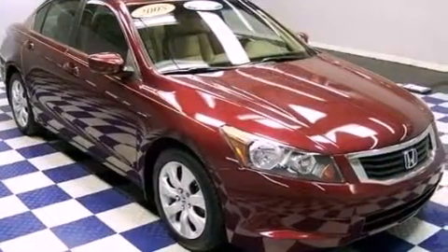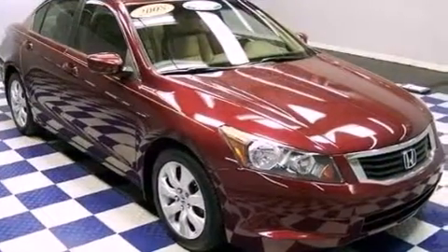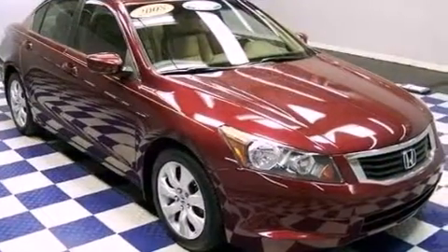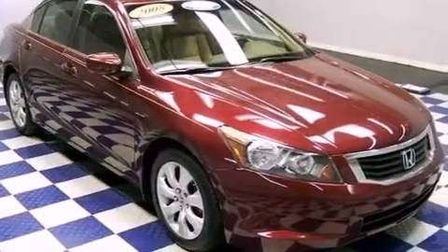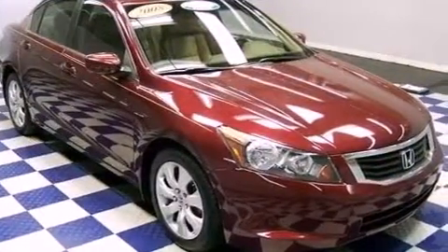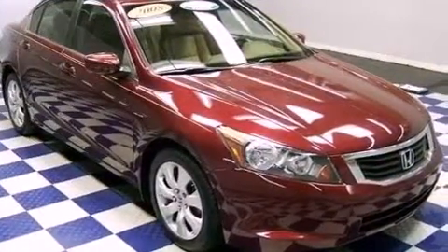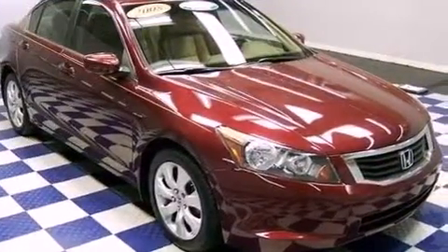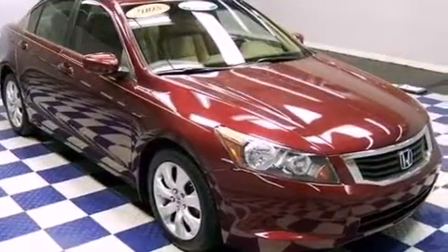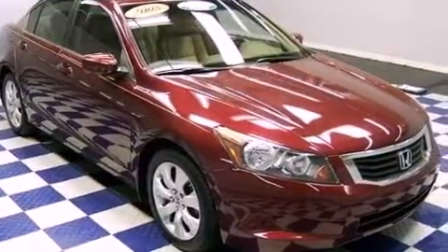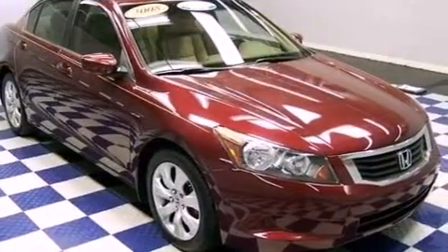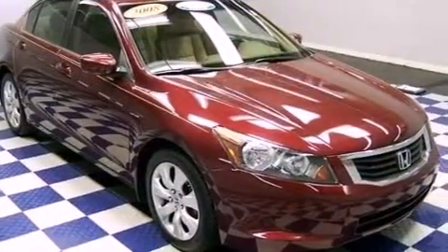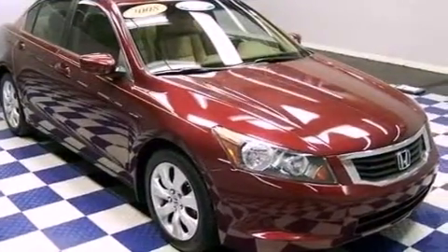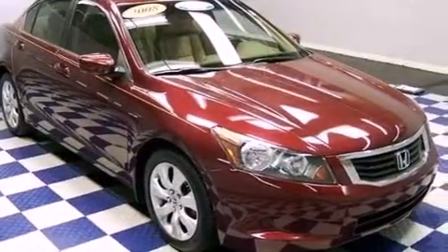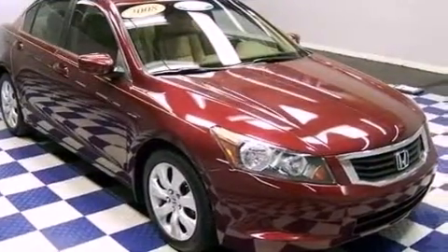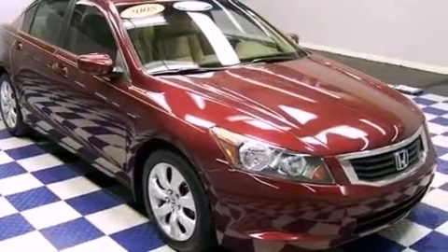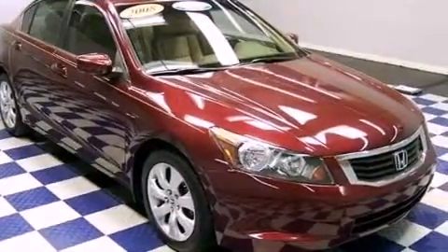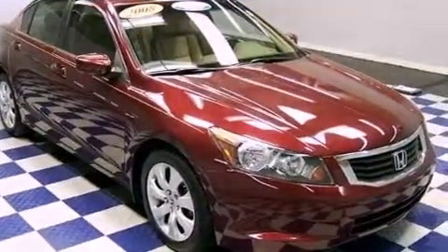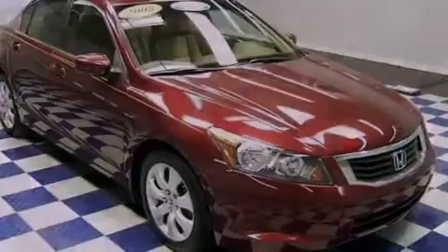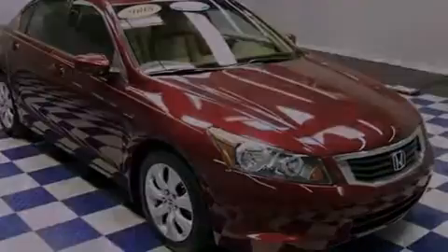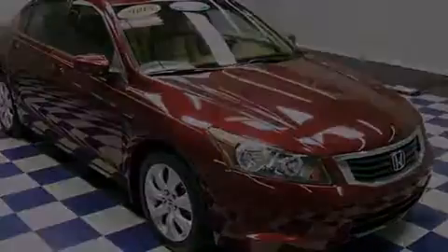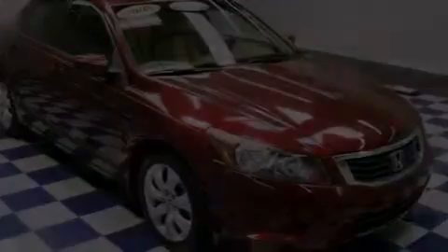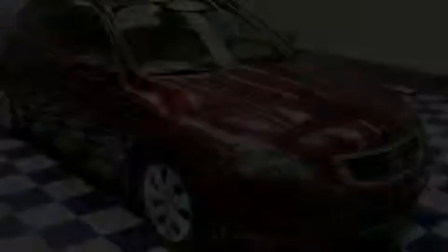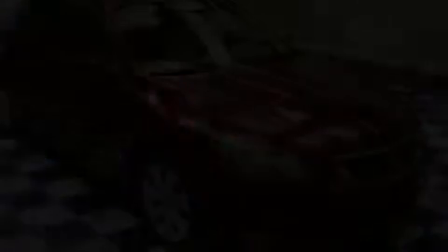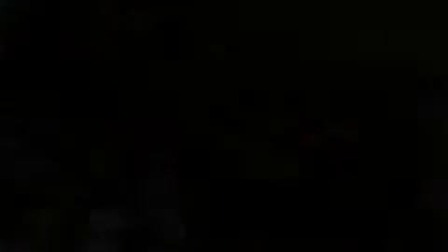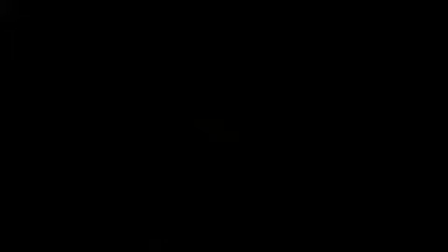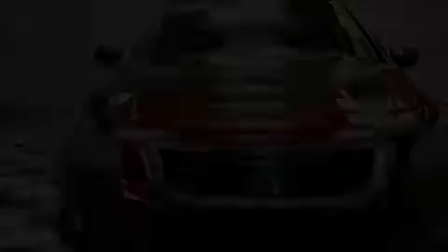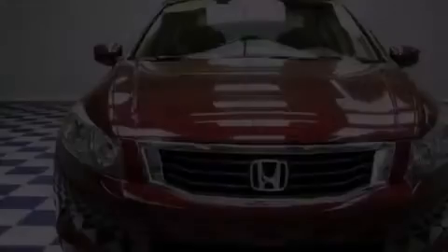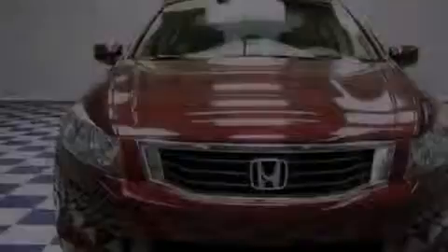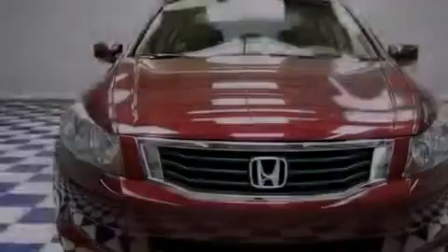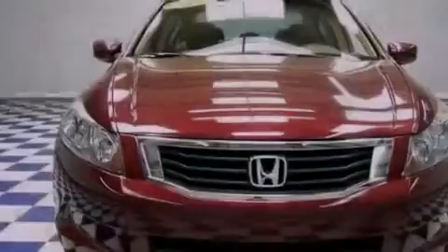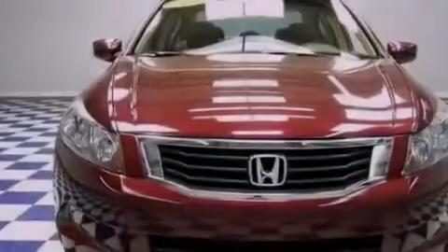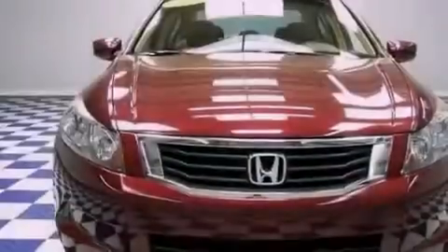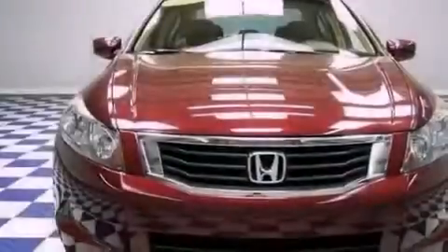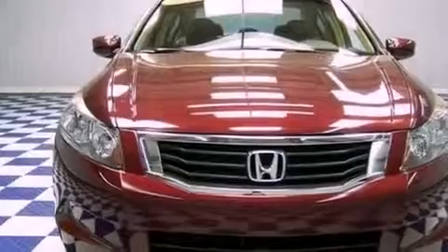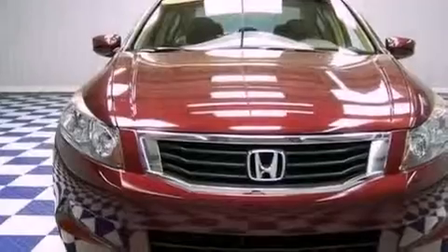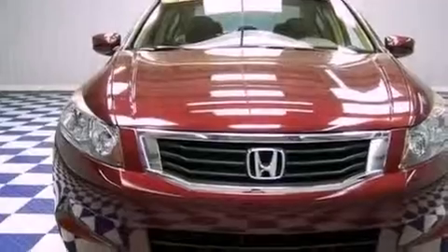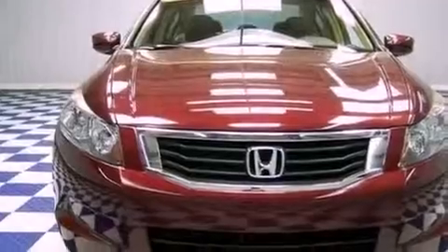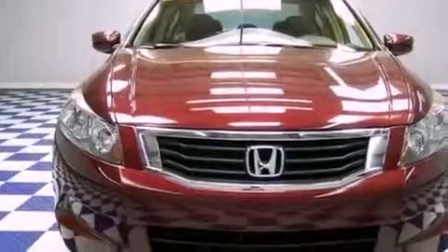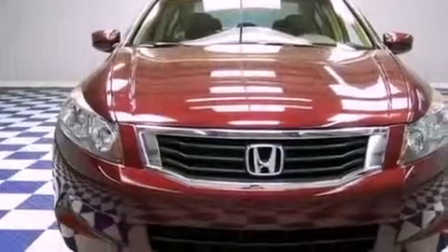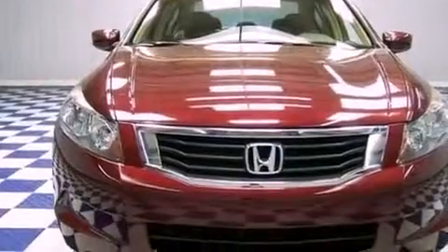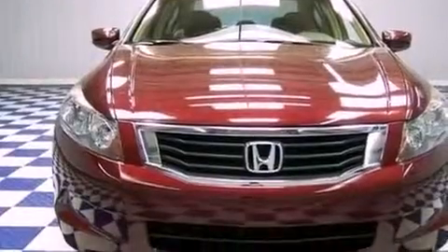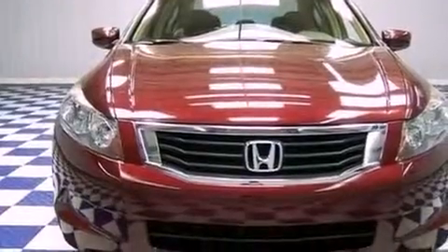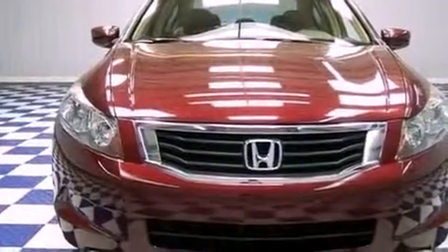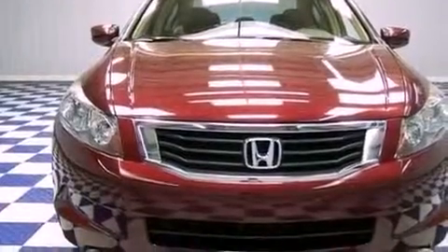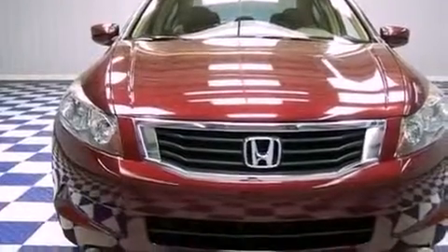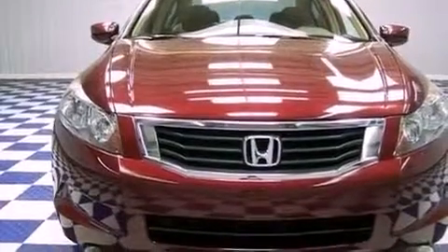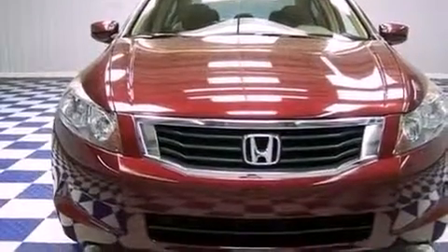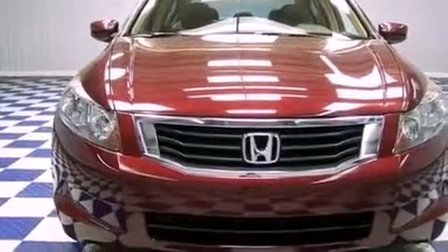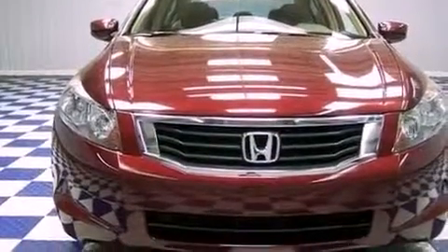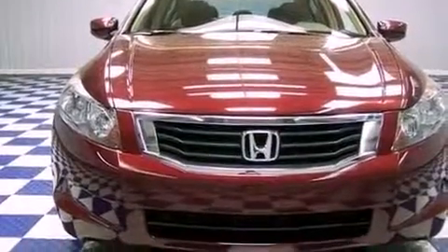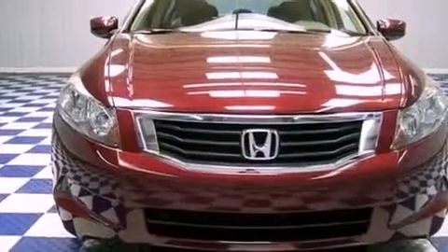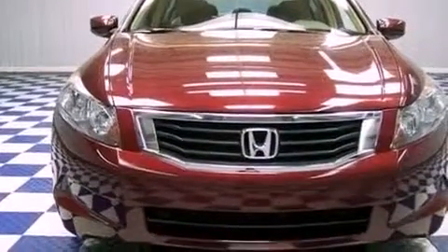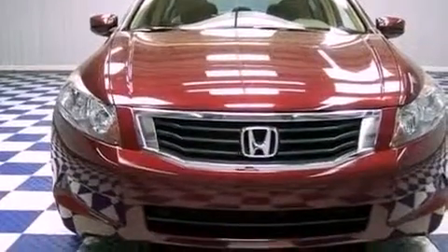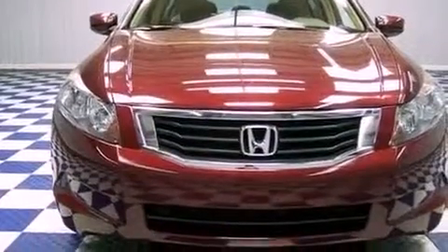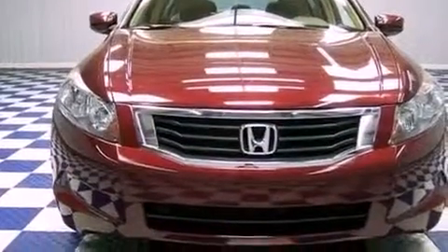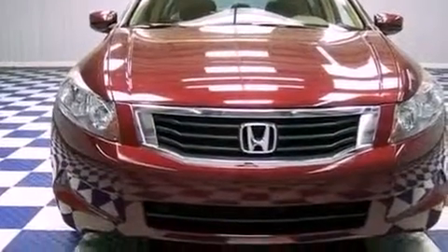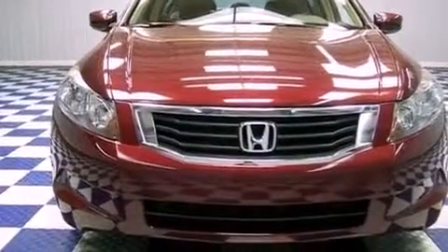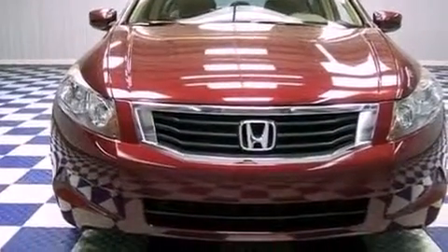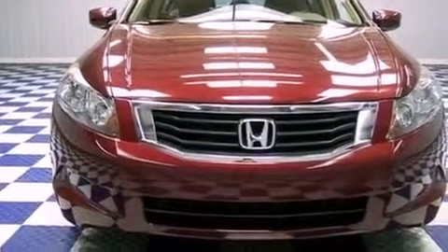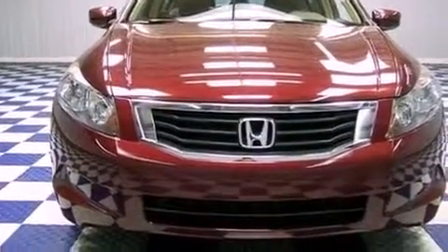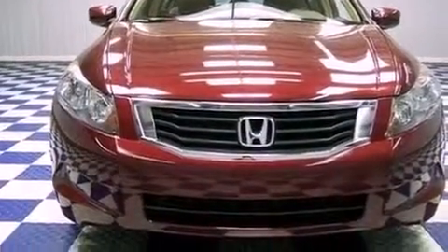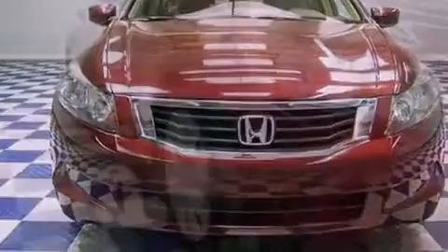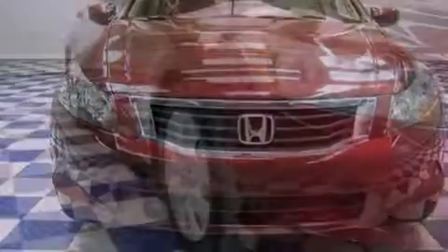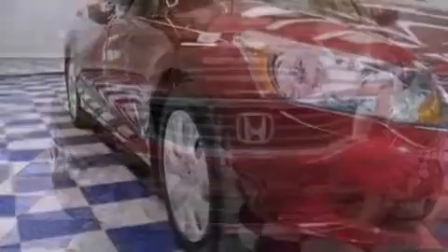Its top features include a moonroof, heated front seats, aluminum wheels, and traction control and stability control systems.